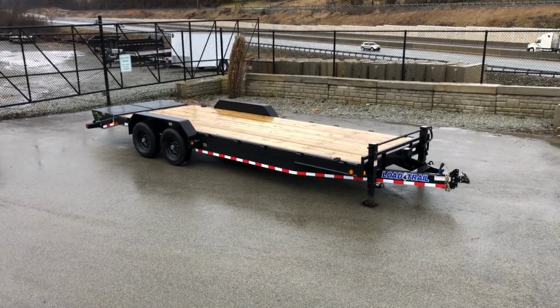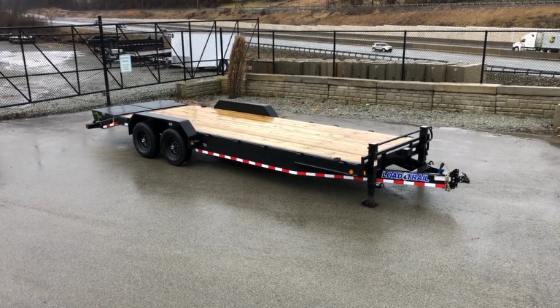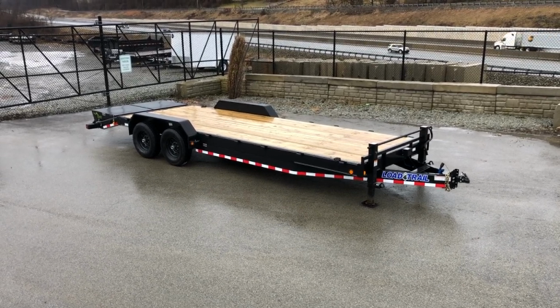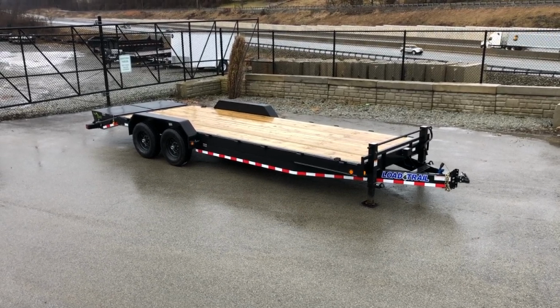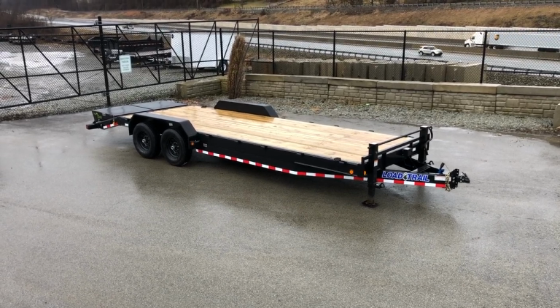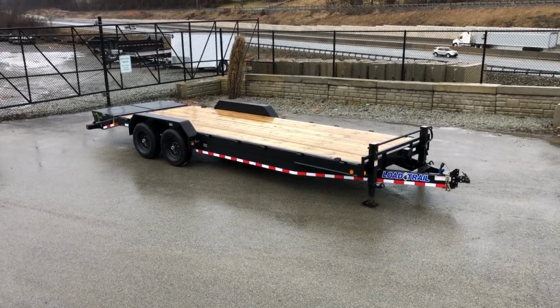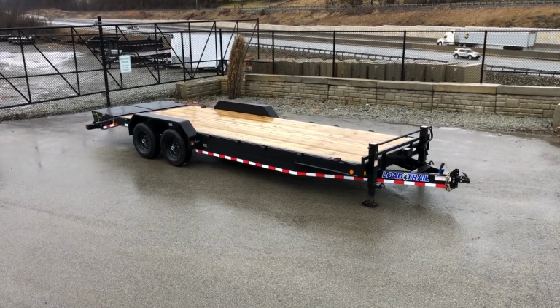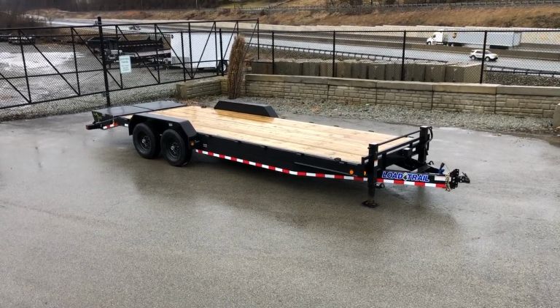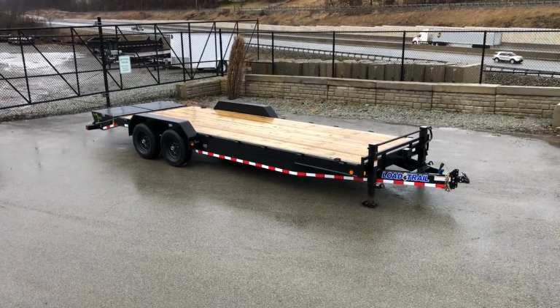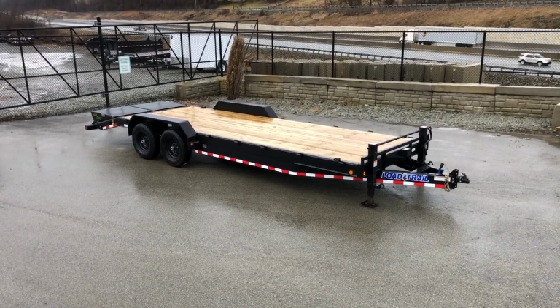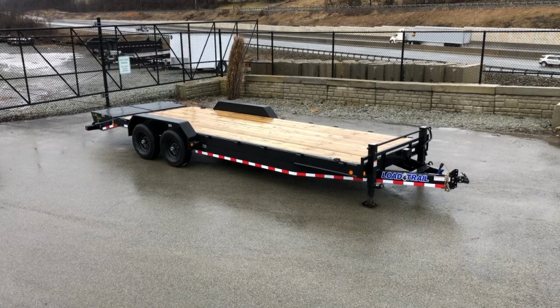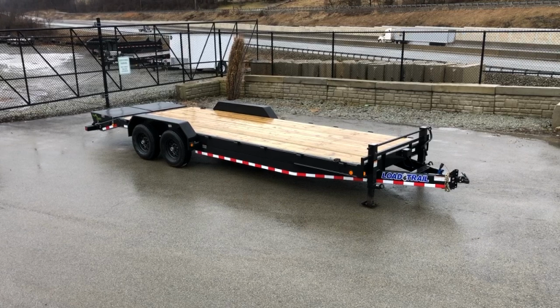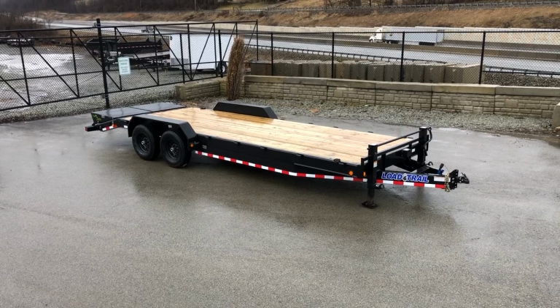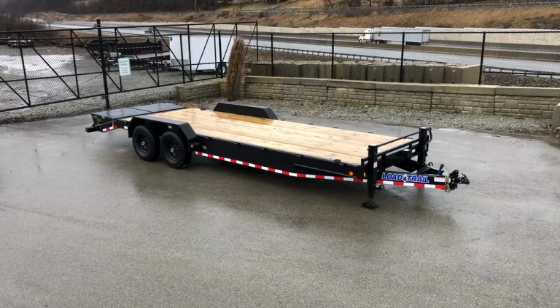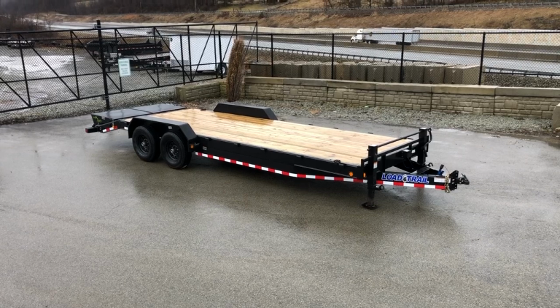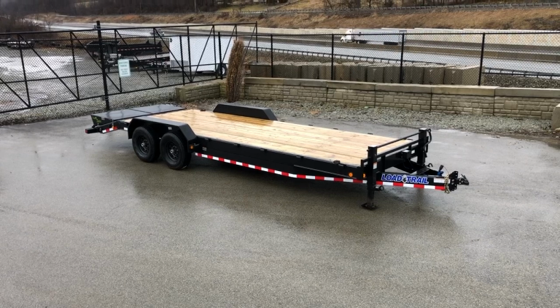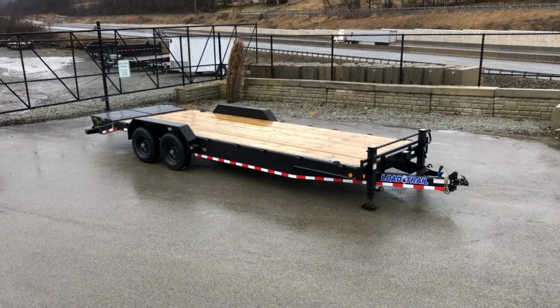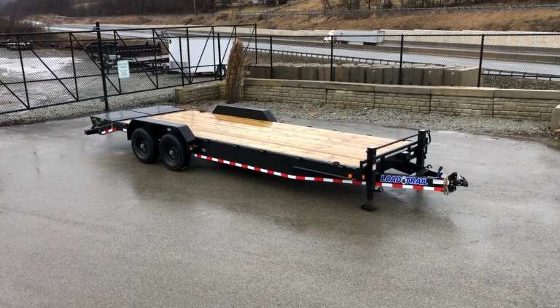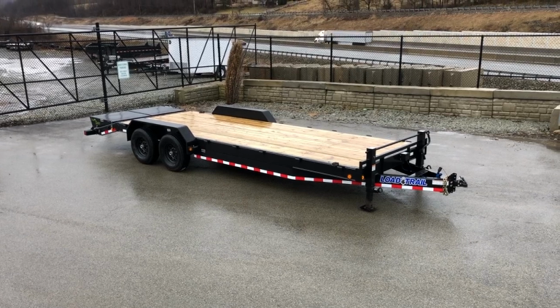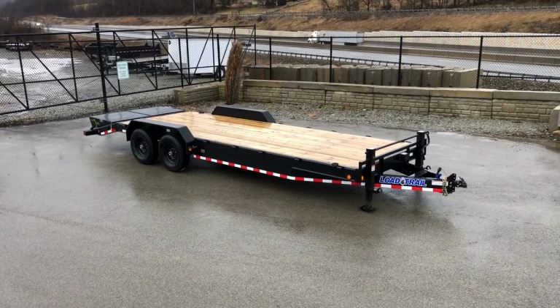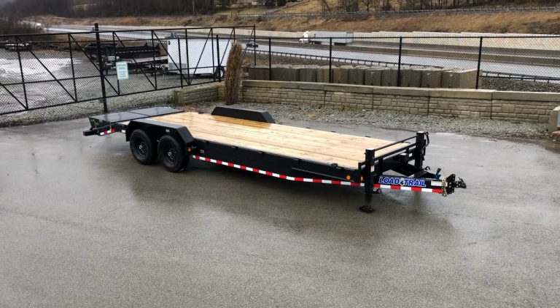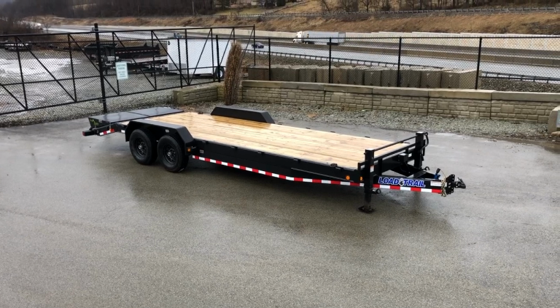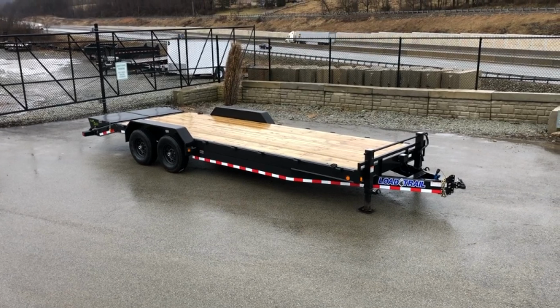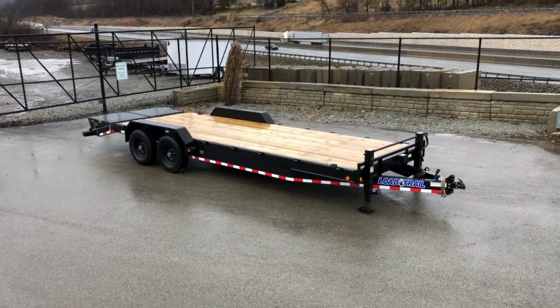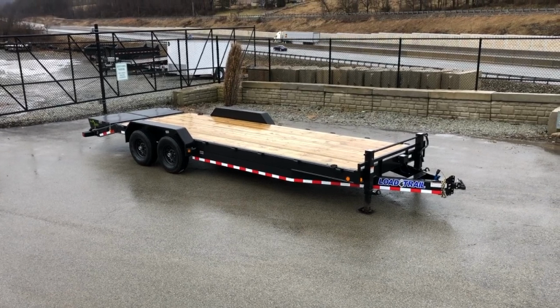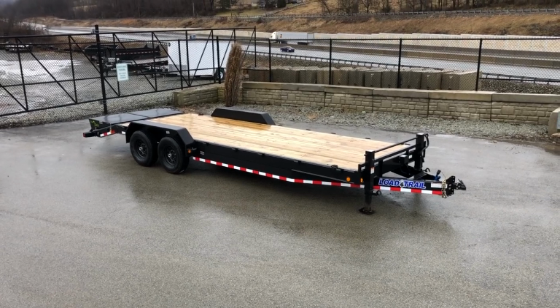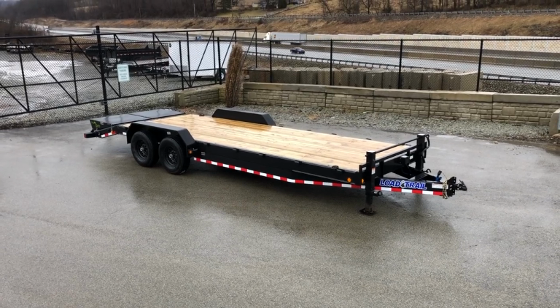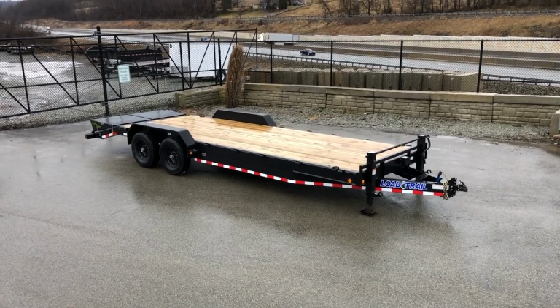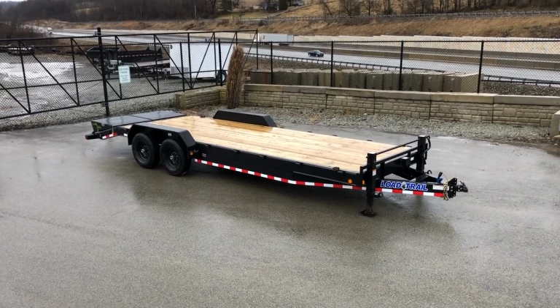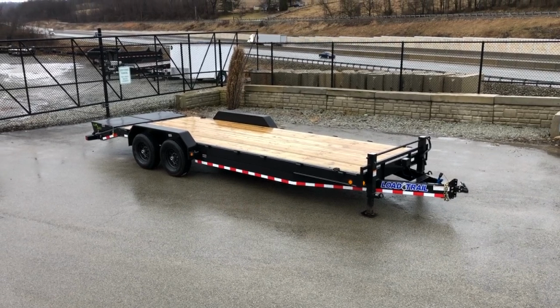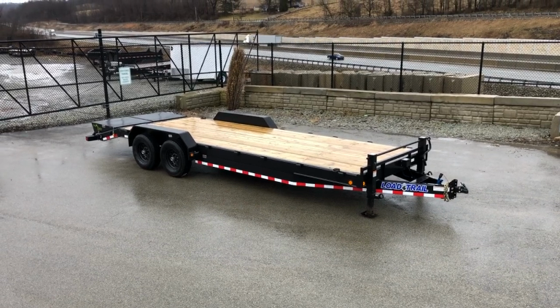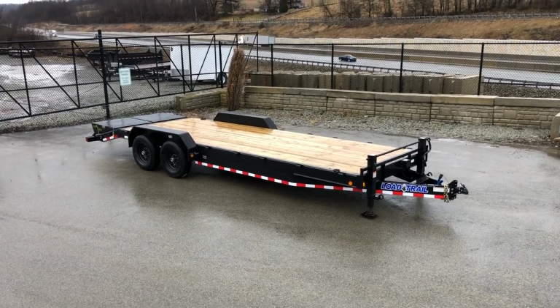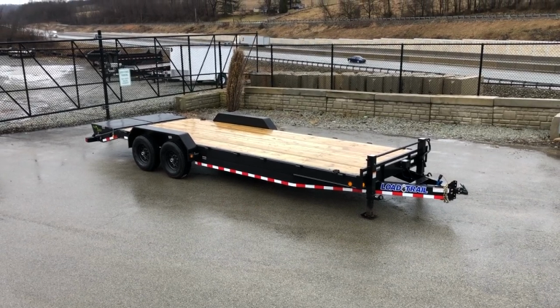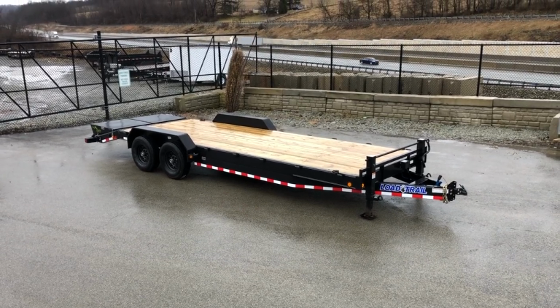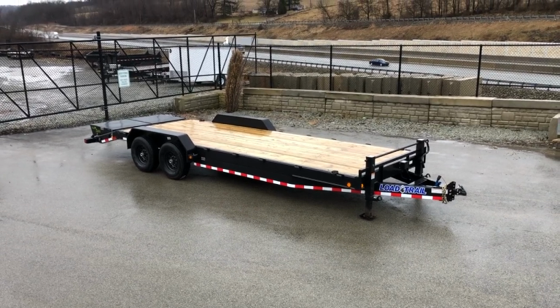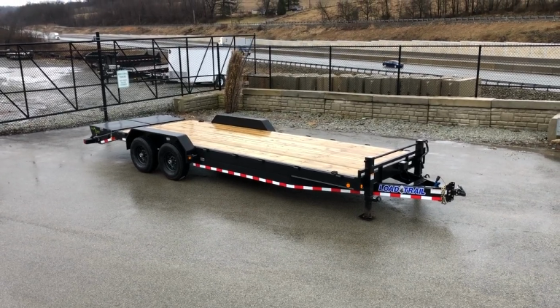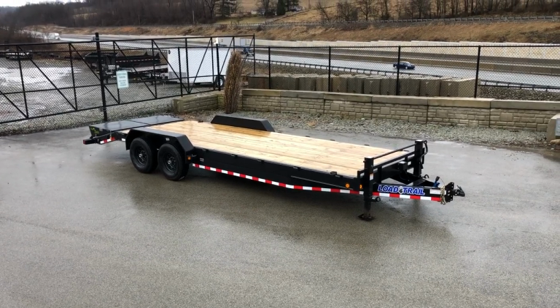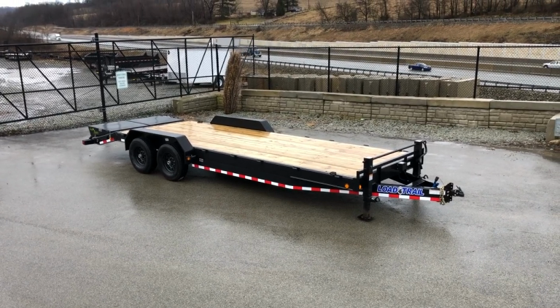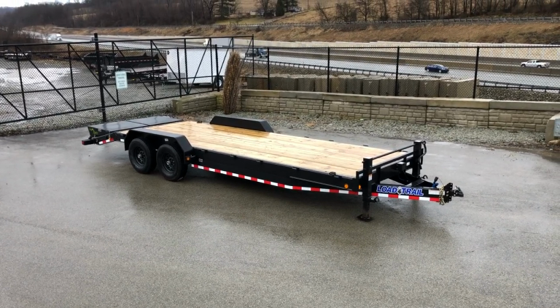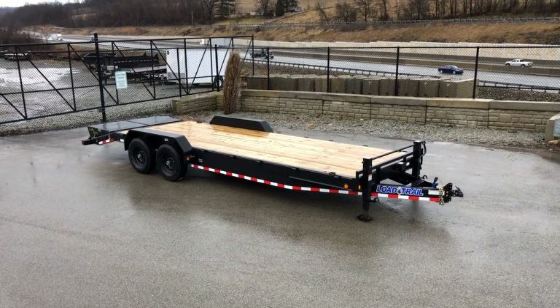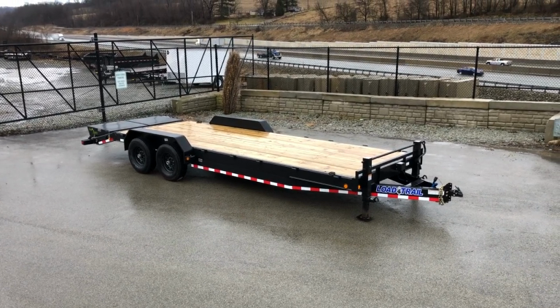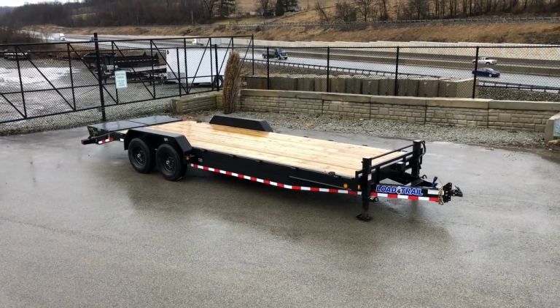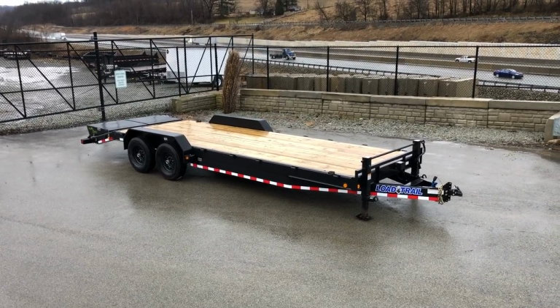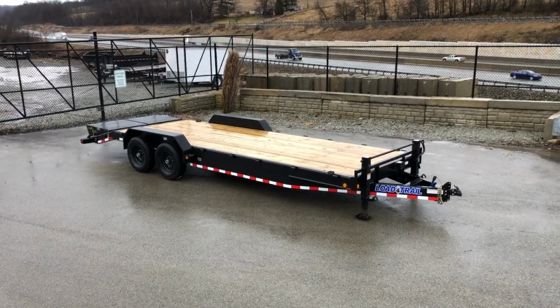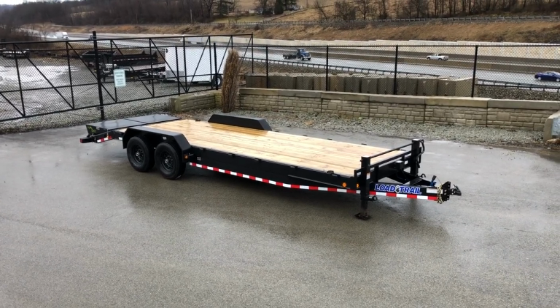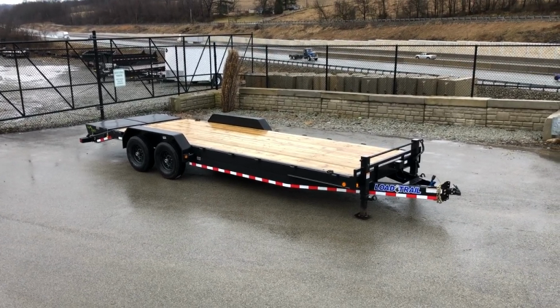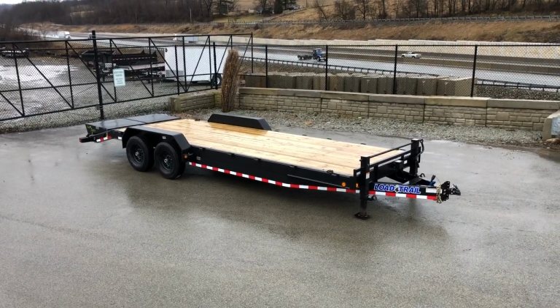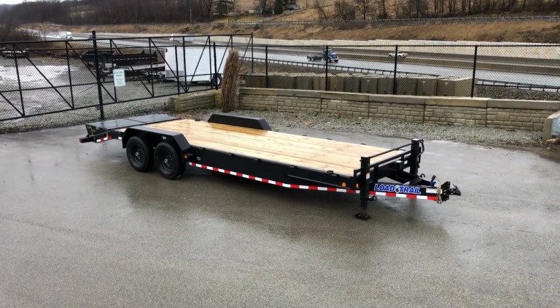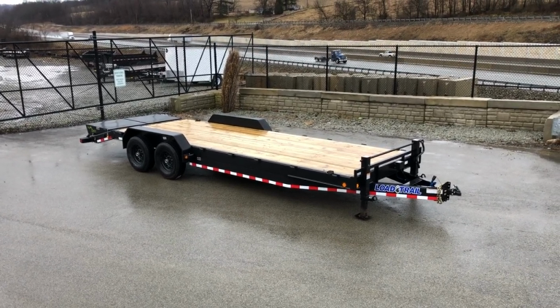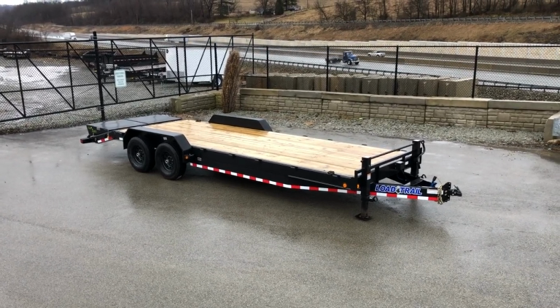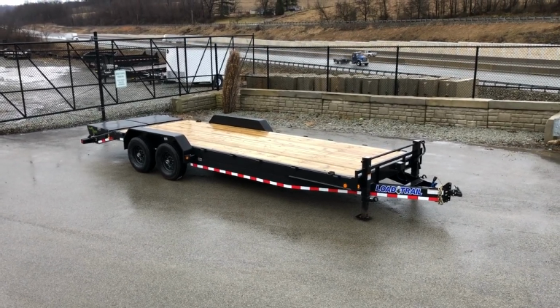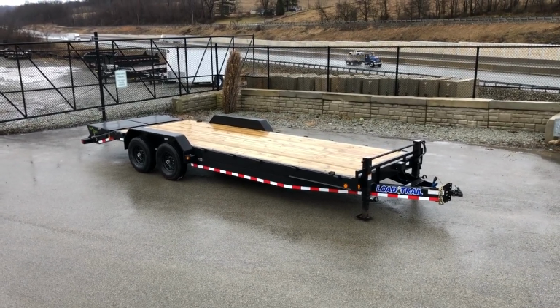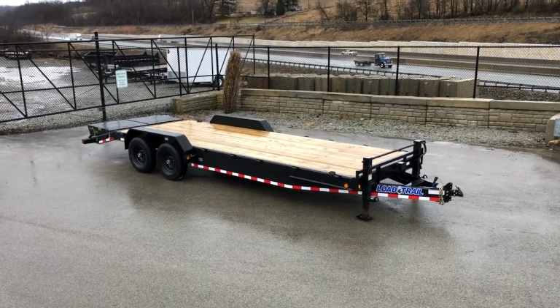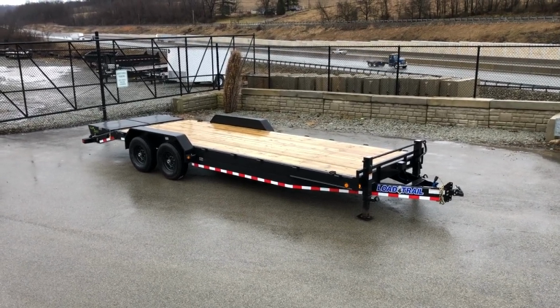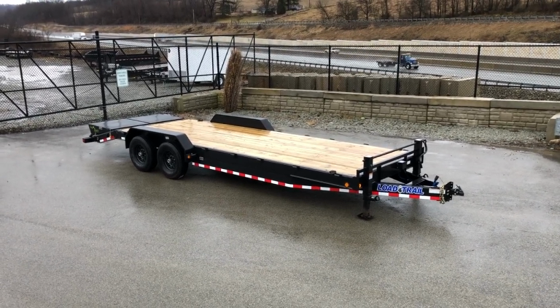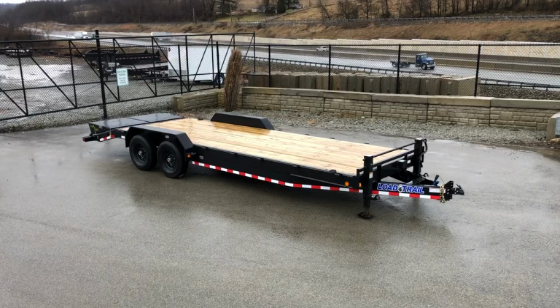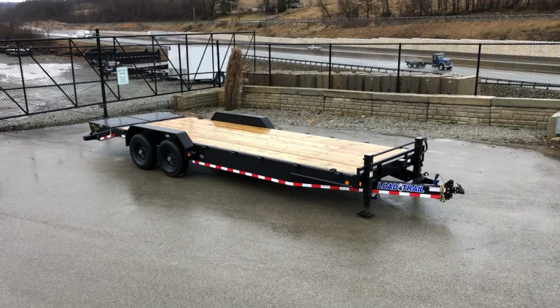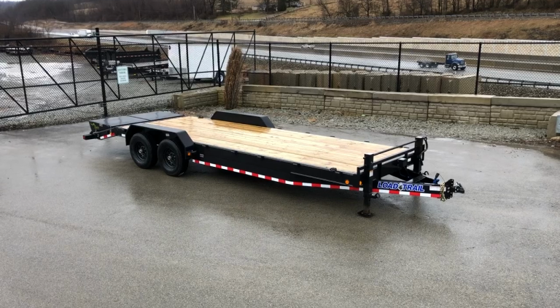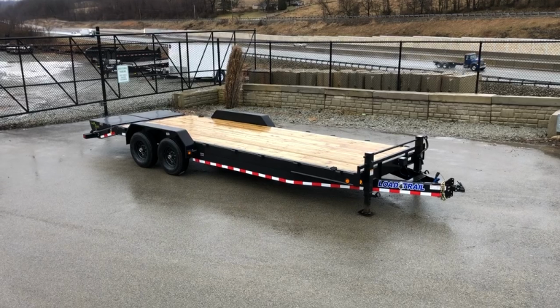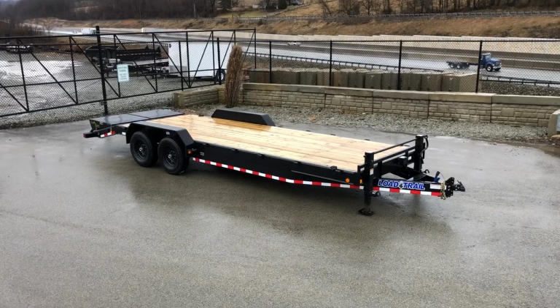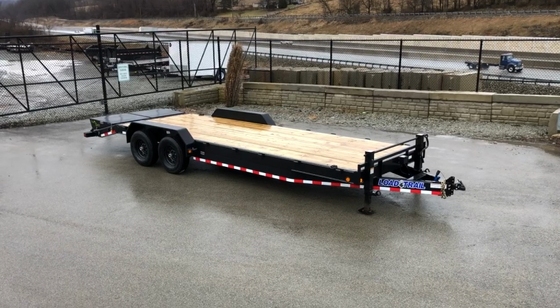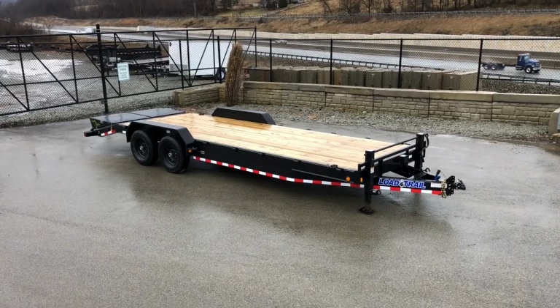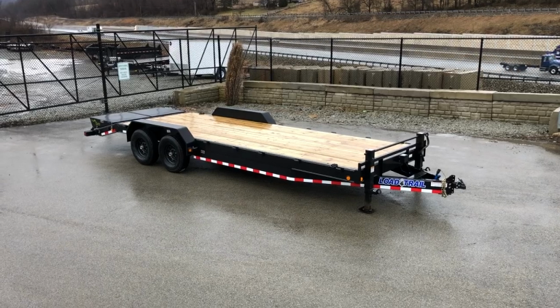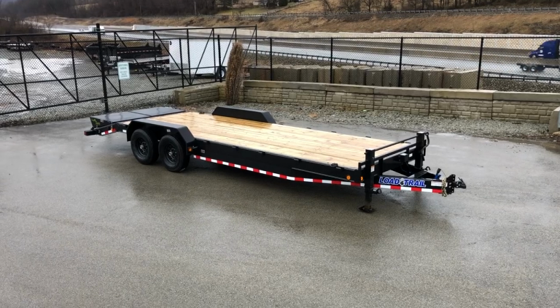It's equipped with the optional max ramps at the rear, which provide for full width loading. Shown here is a 7 by 24 foot.